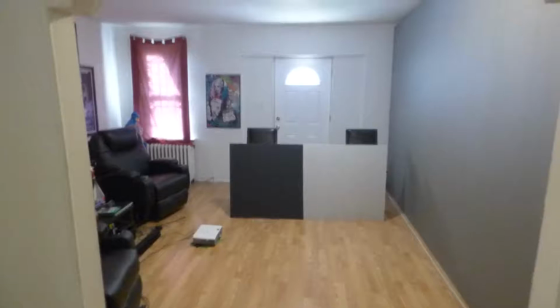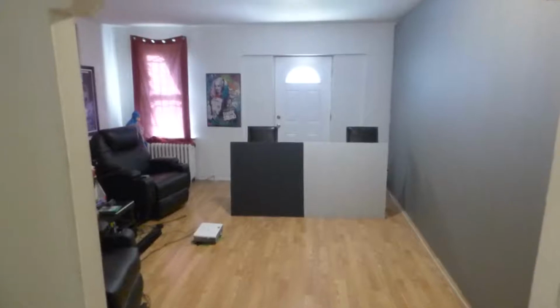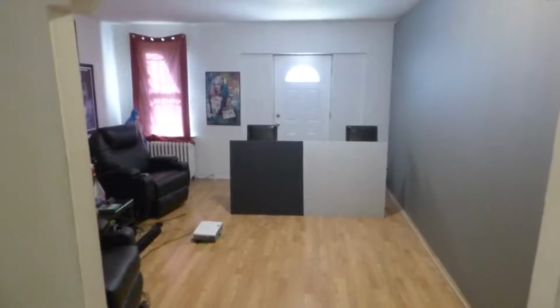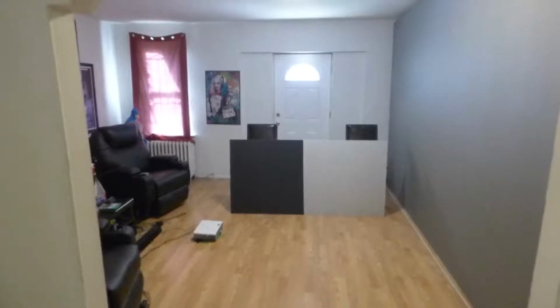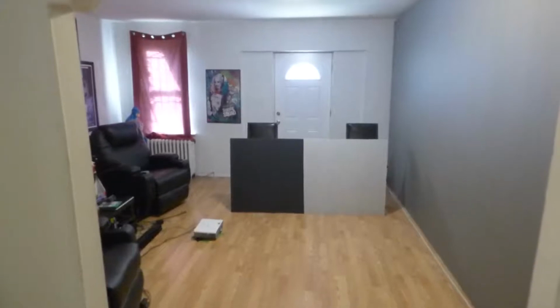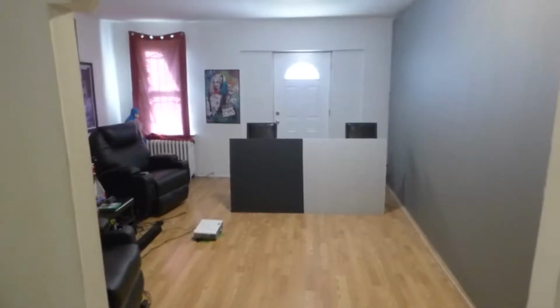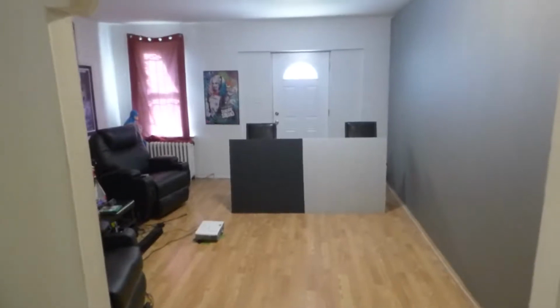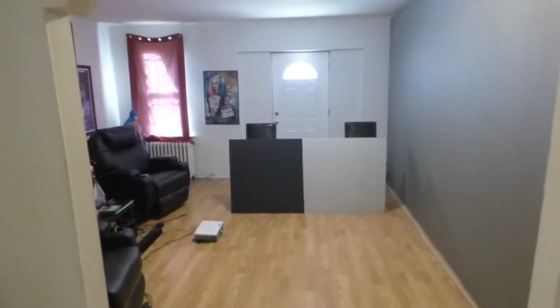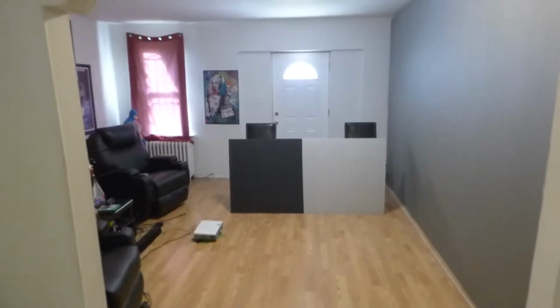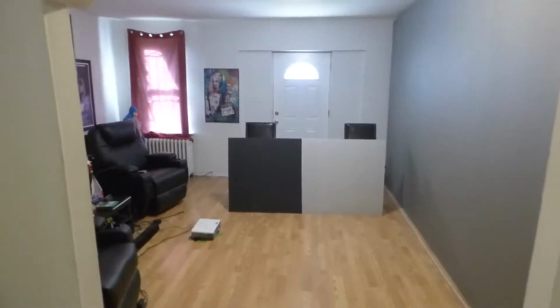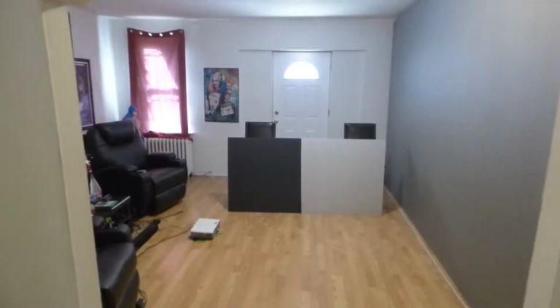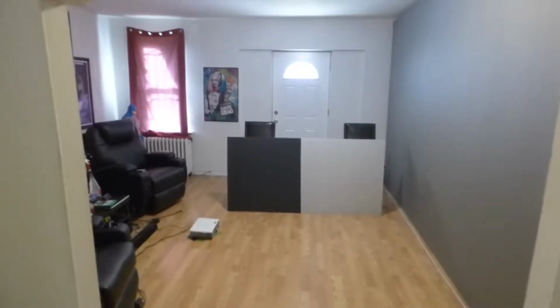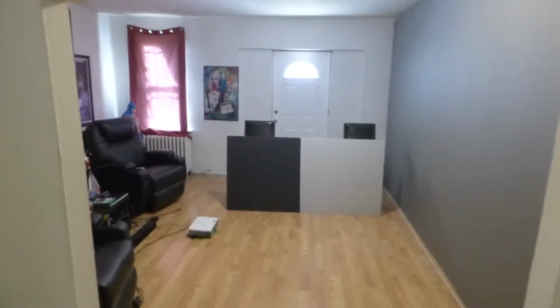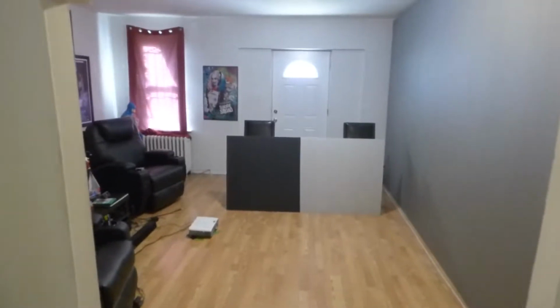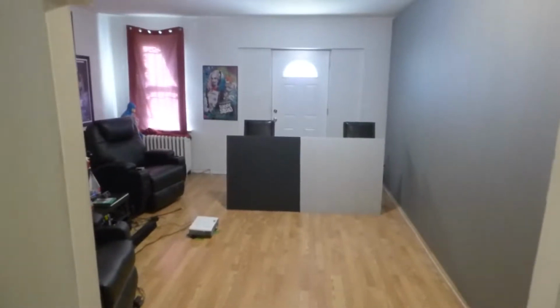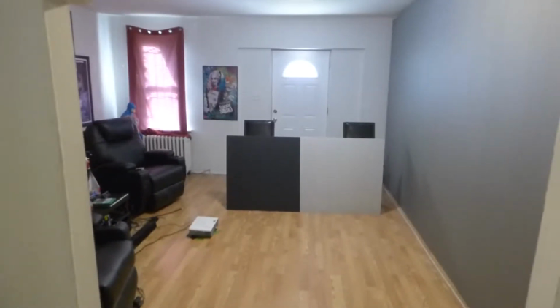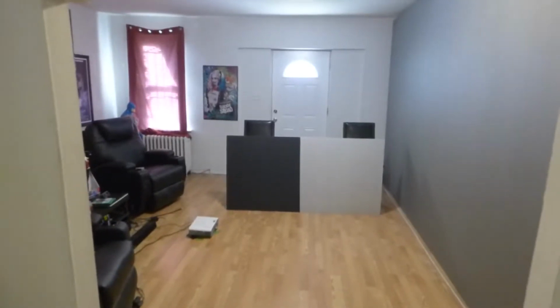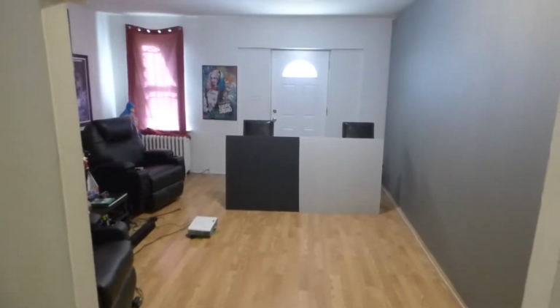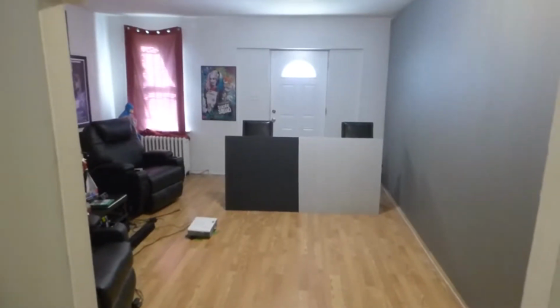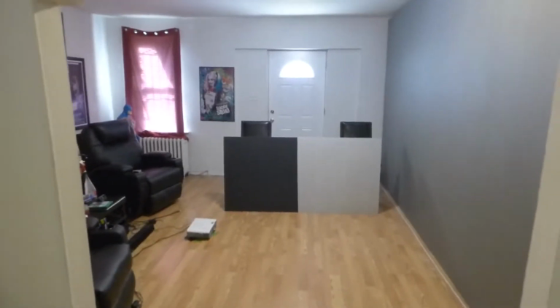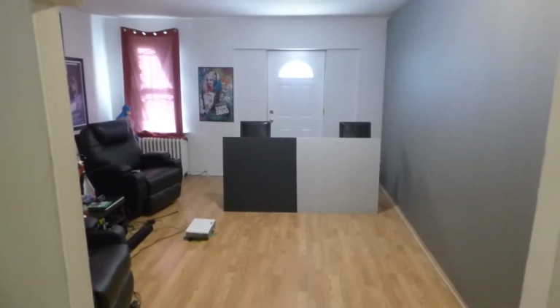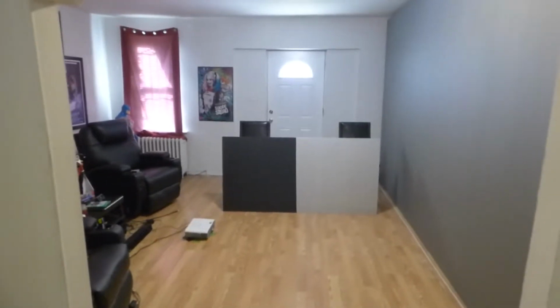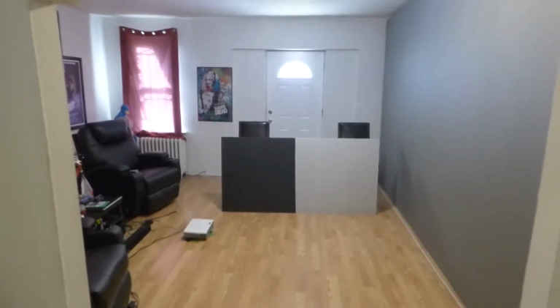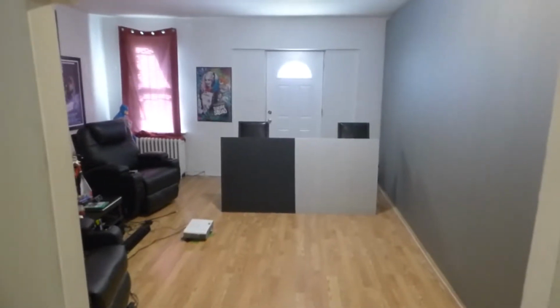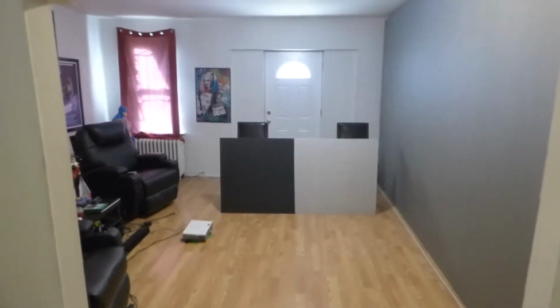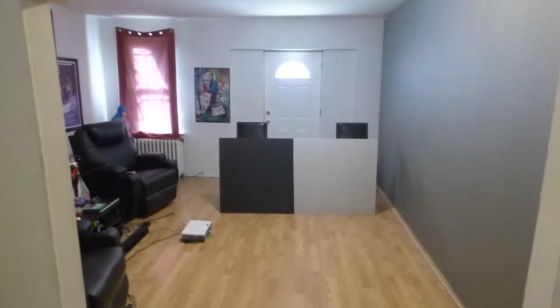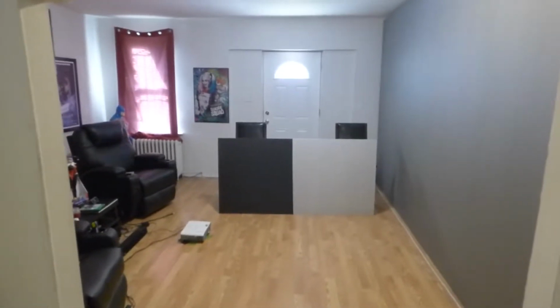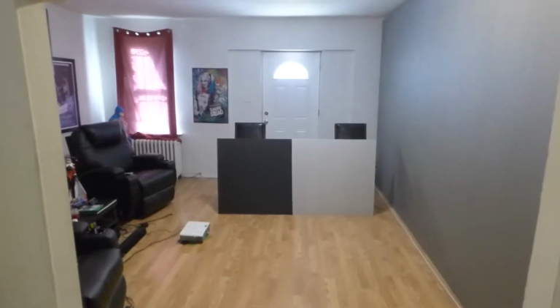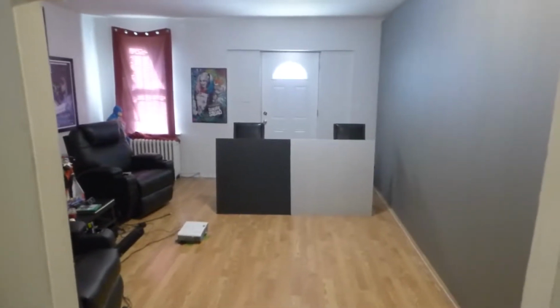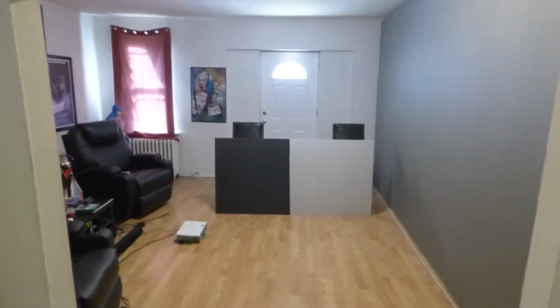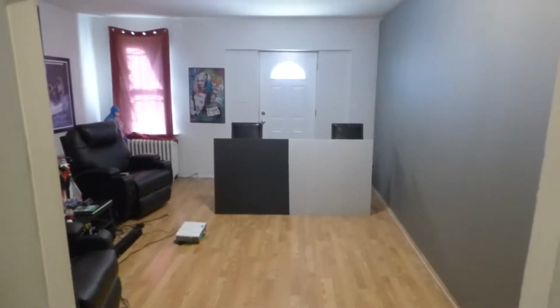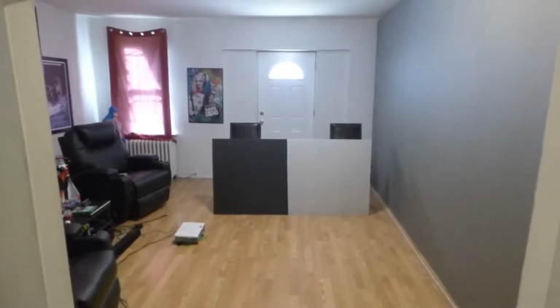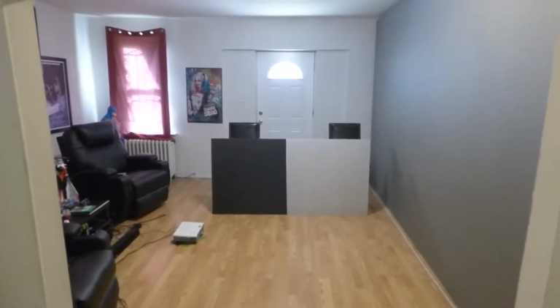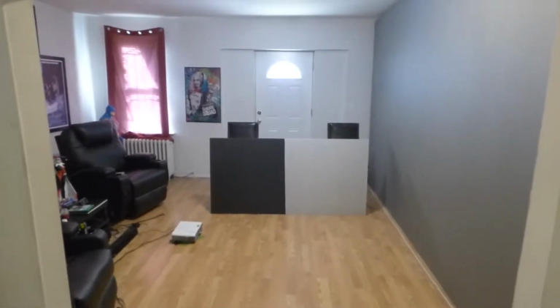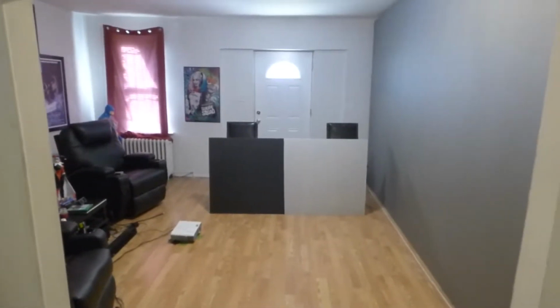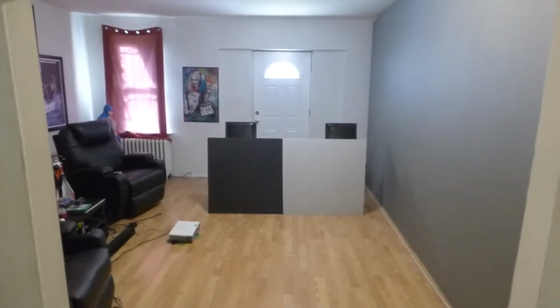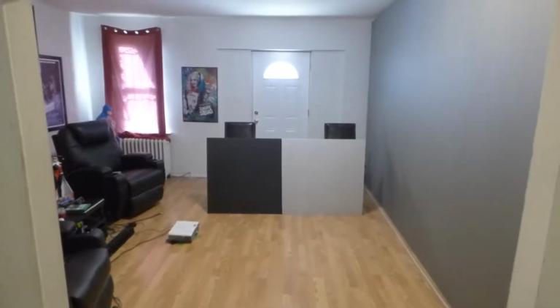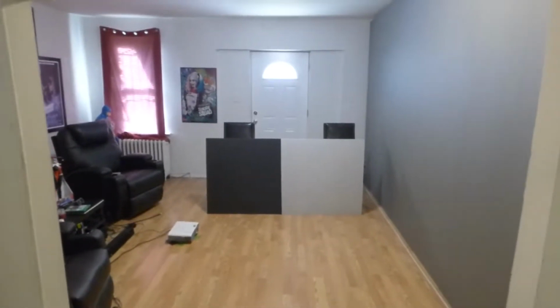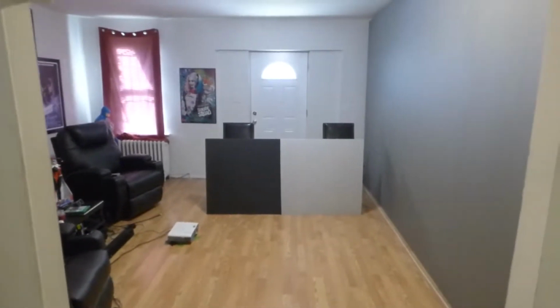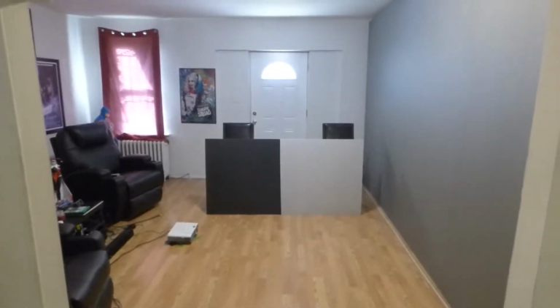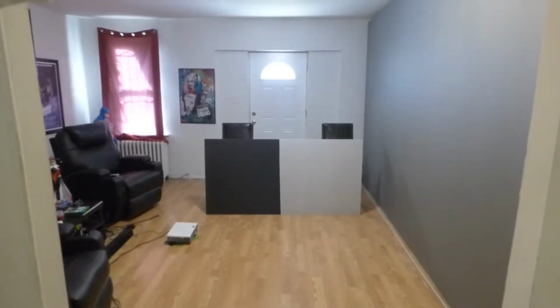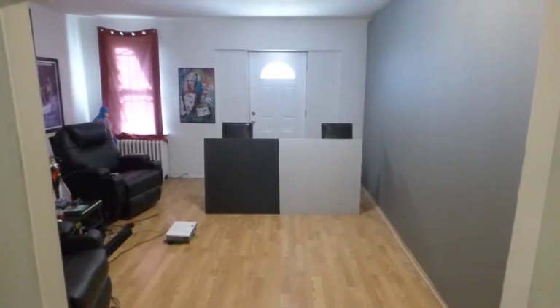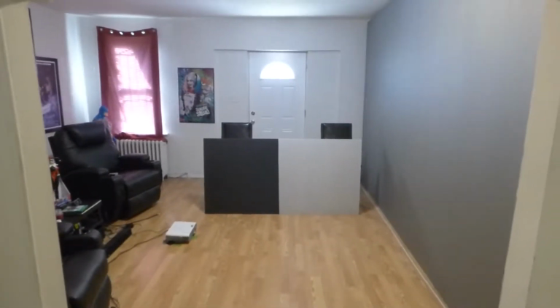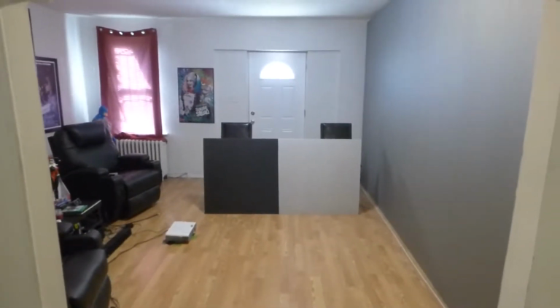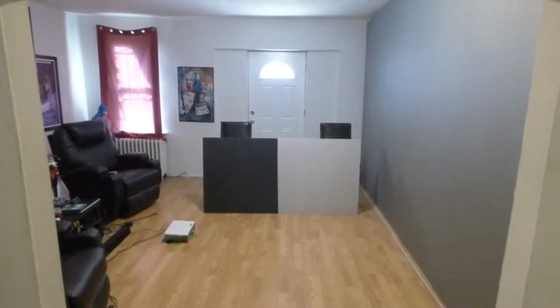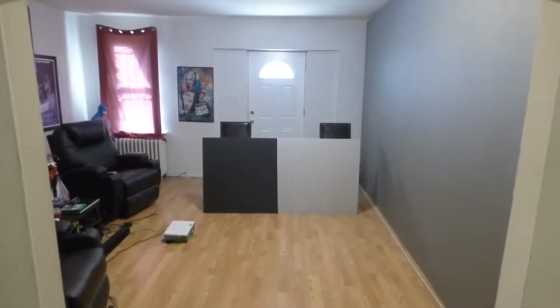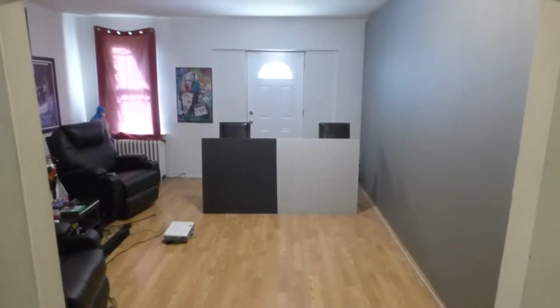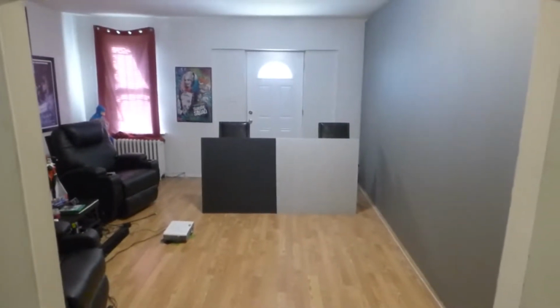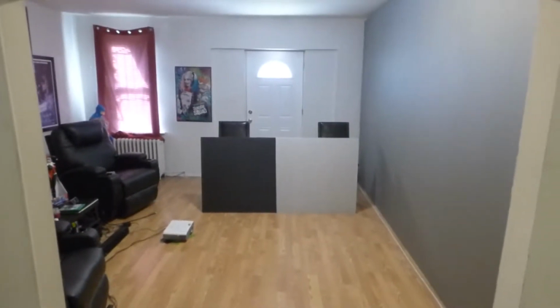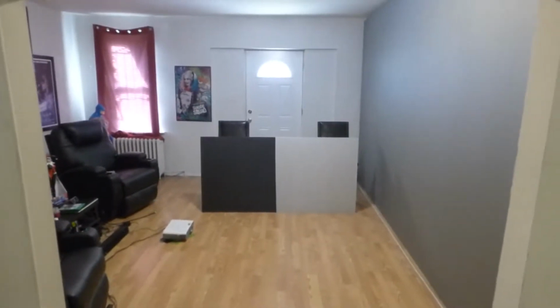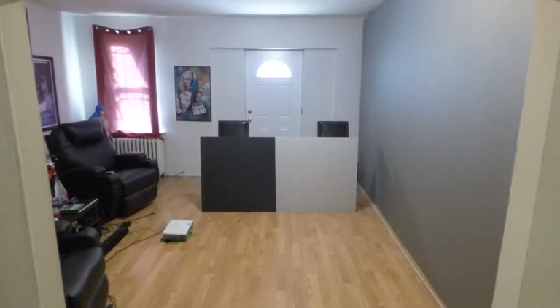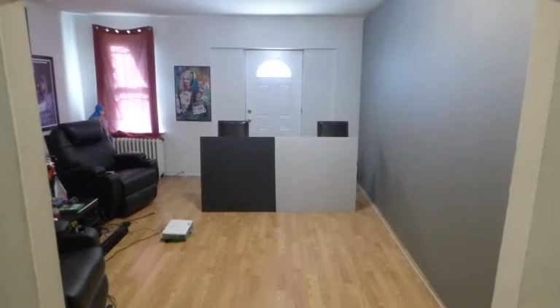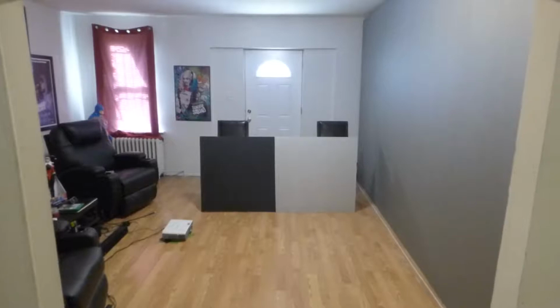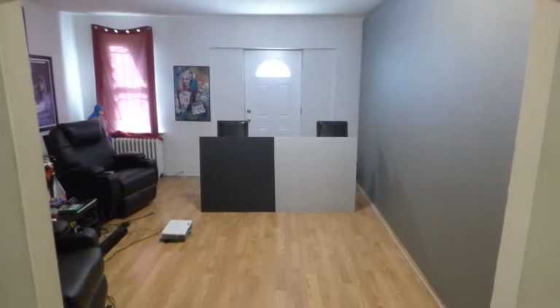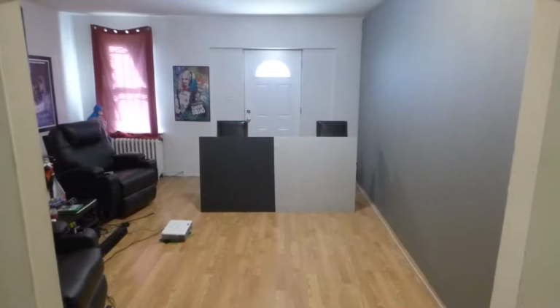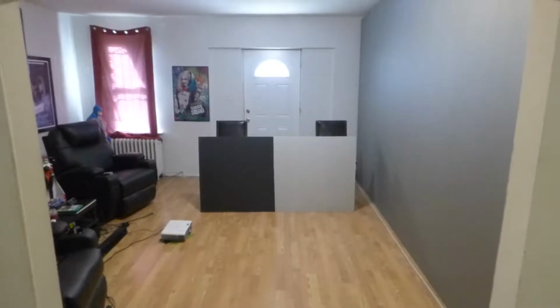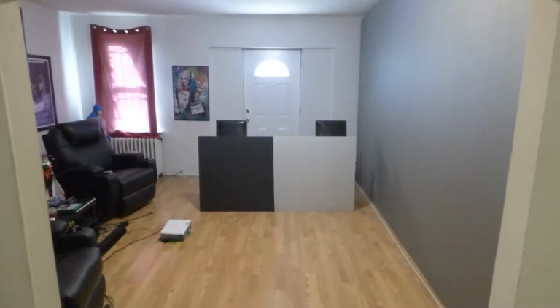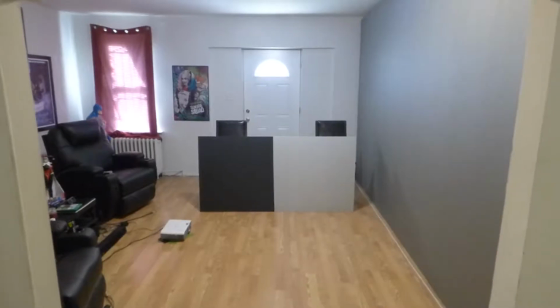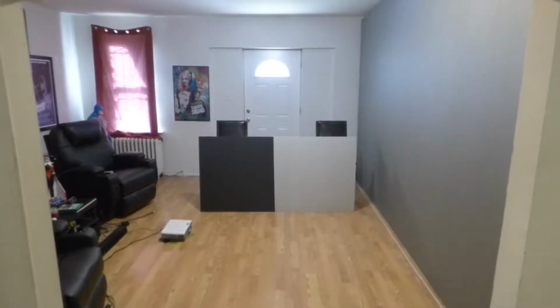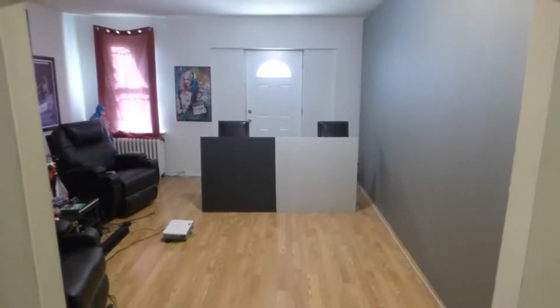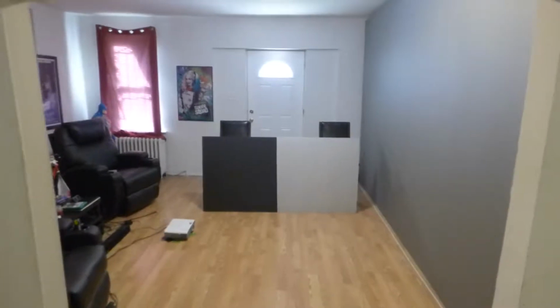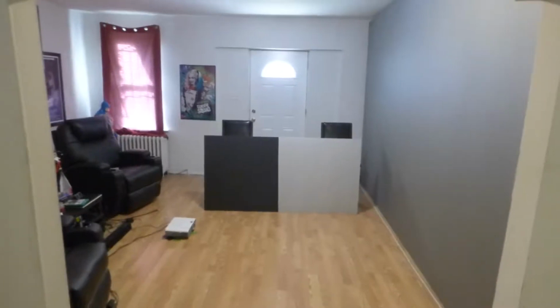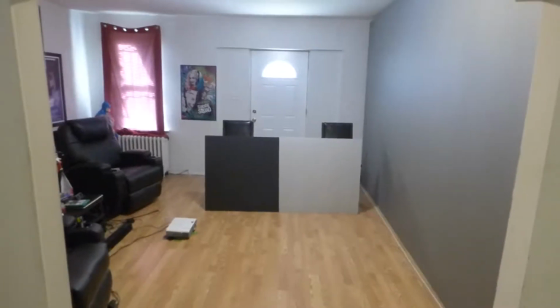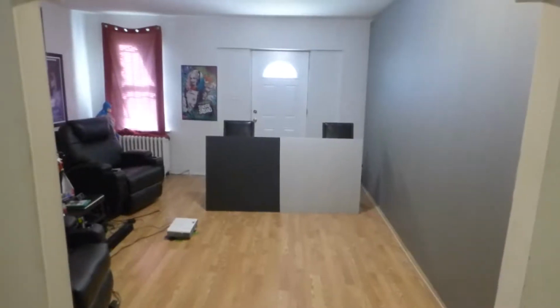Hey, how's everybody doing out there? First of all, my name is Kenneth Bird. I'm the creator of Crystal H Technology Projection Screens using Smart Technology Gain.